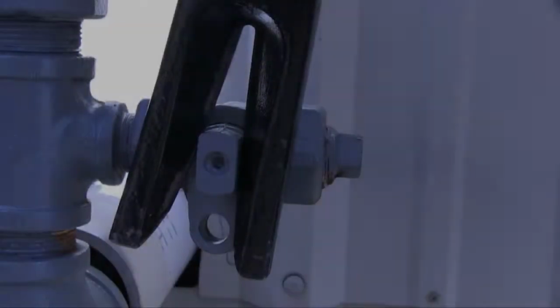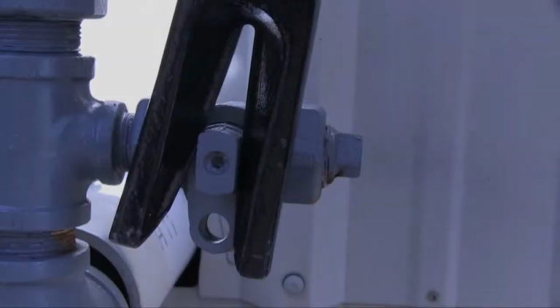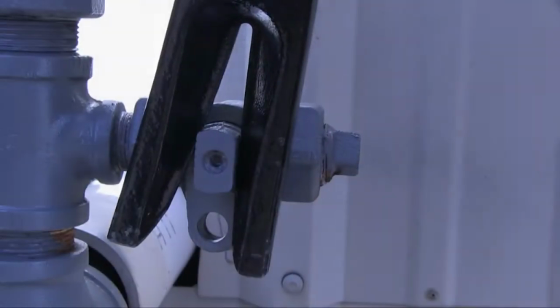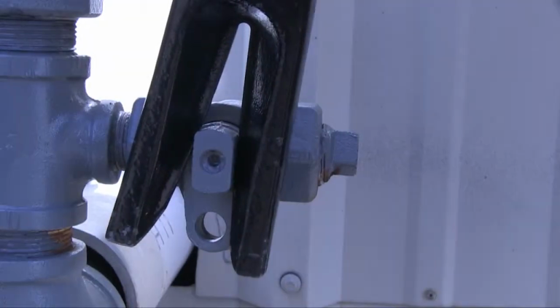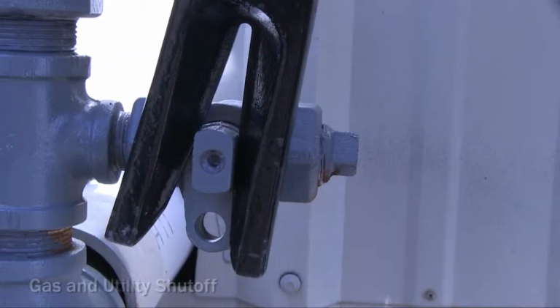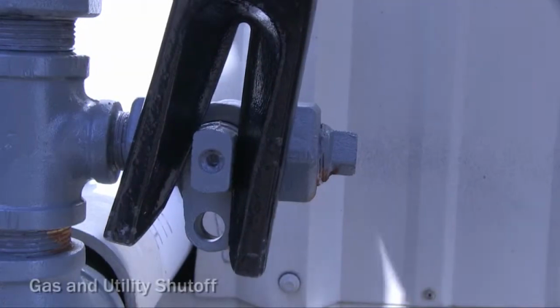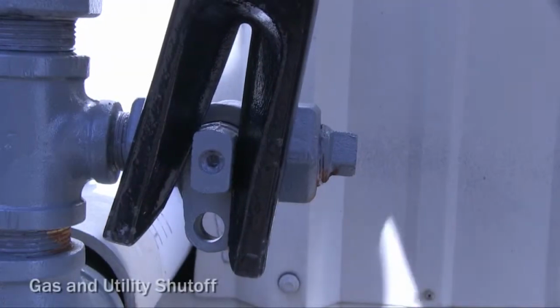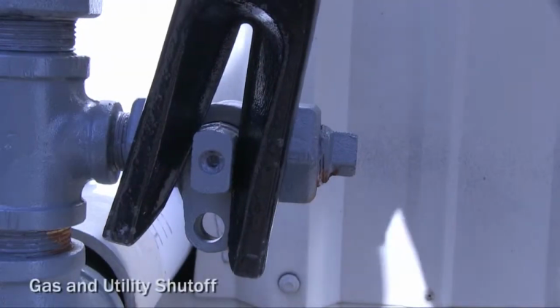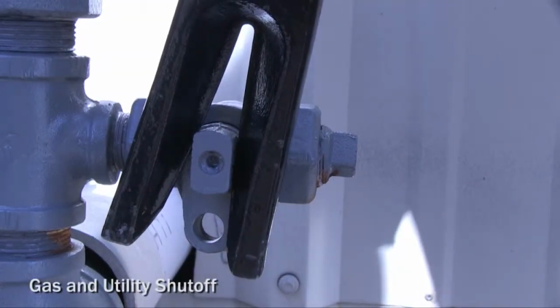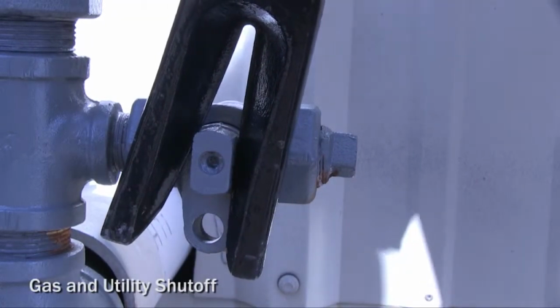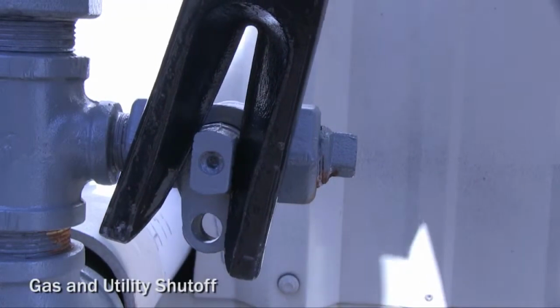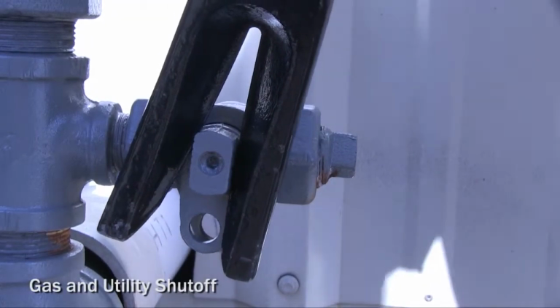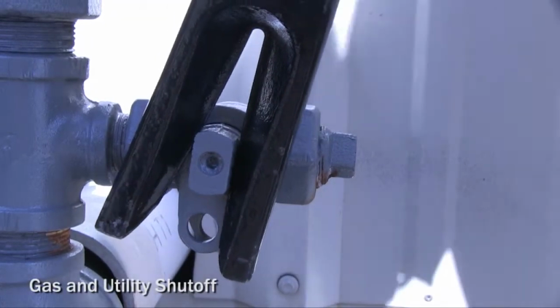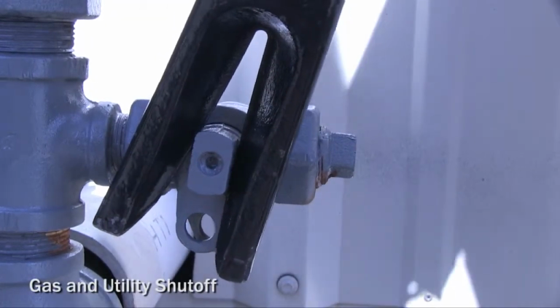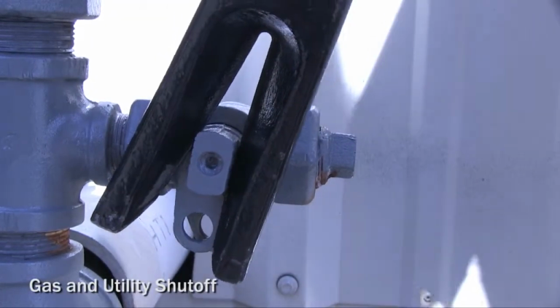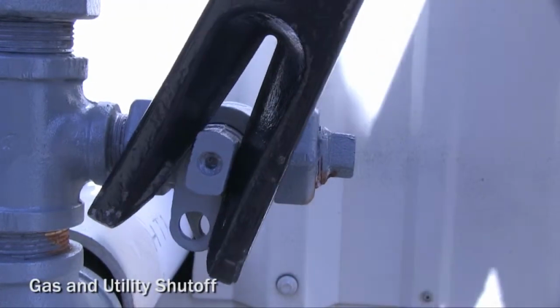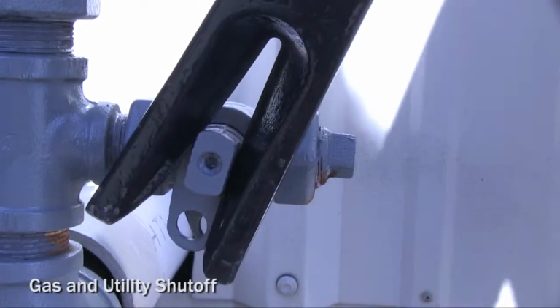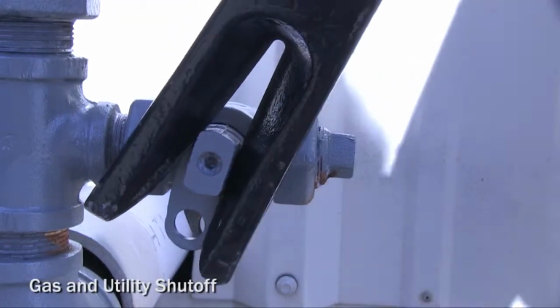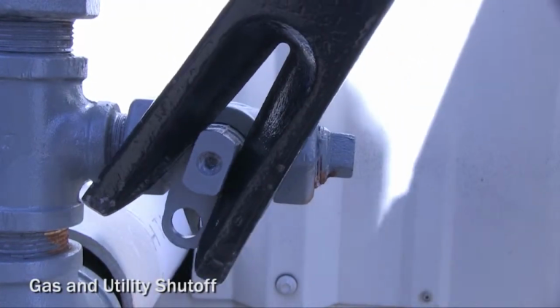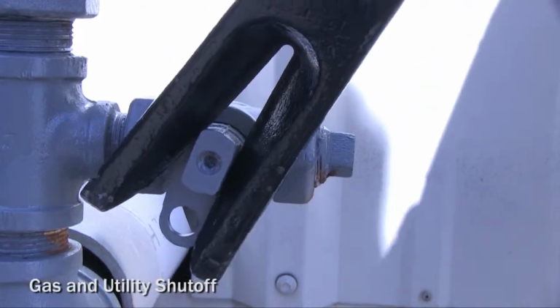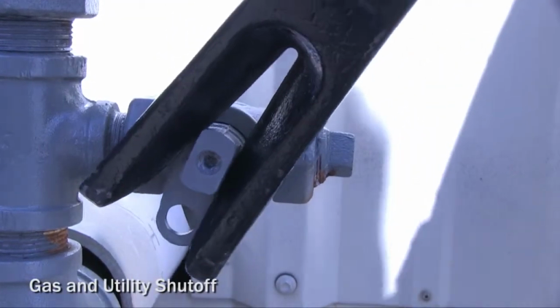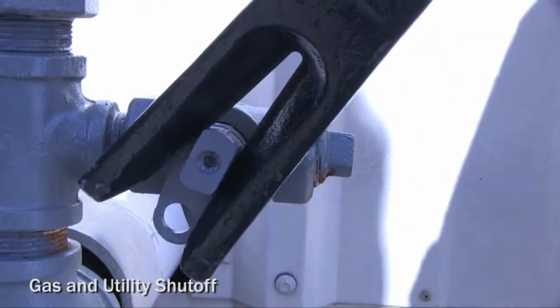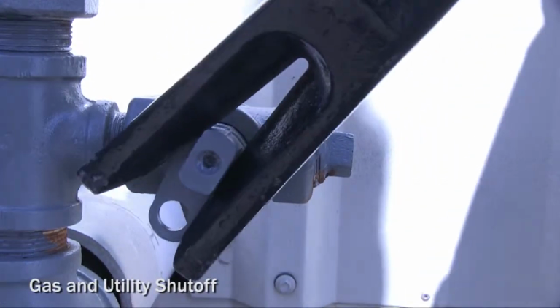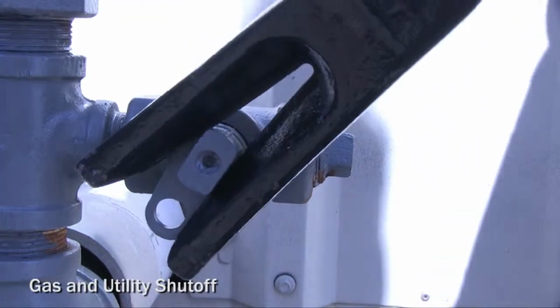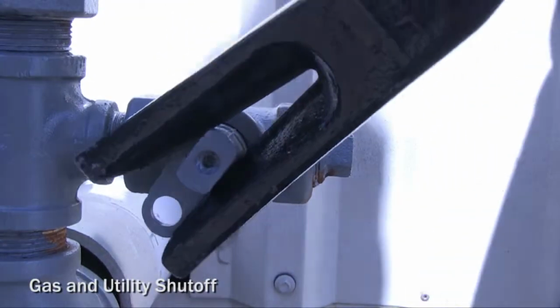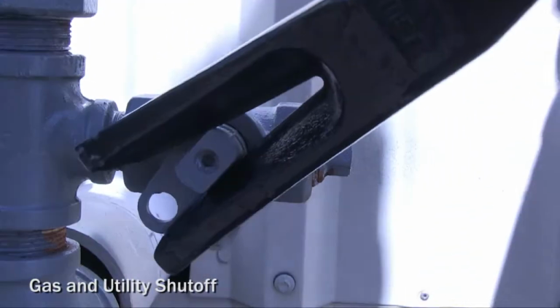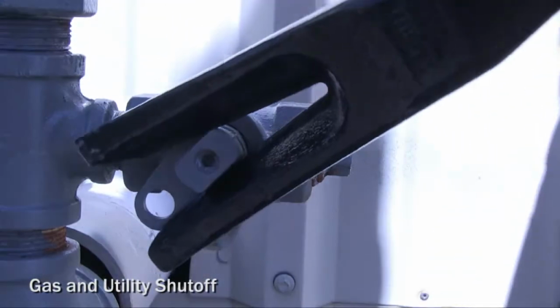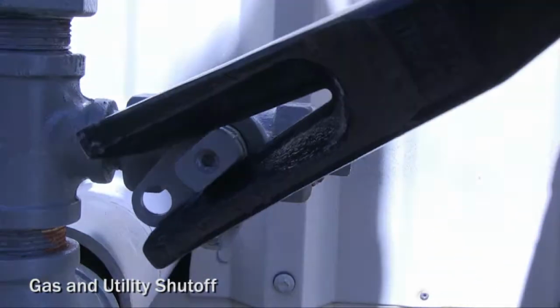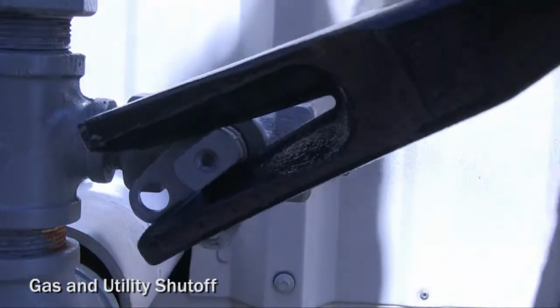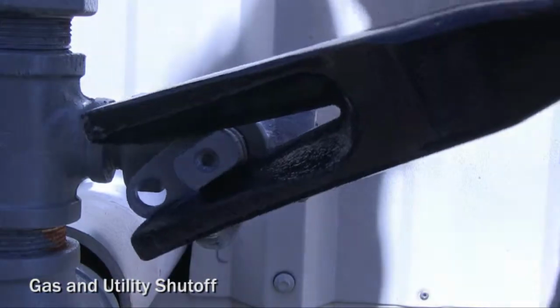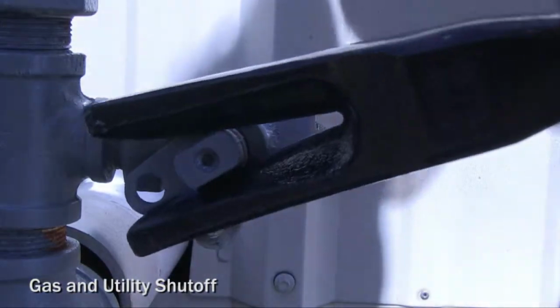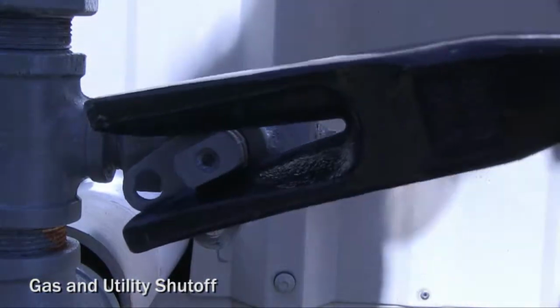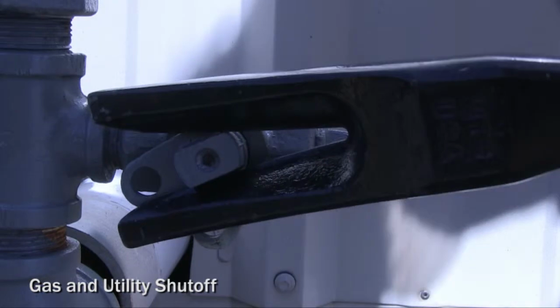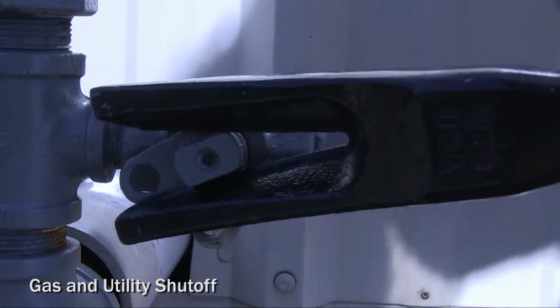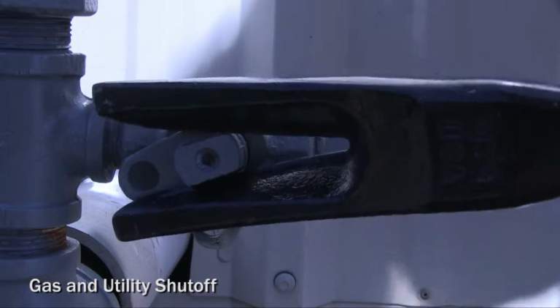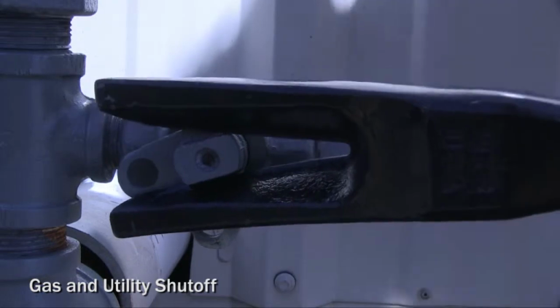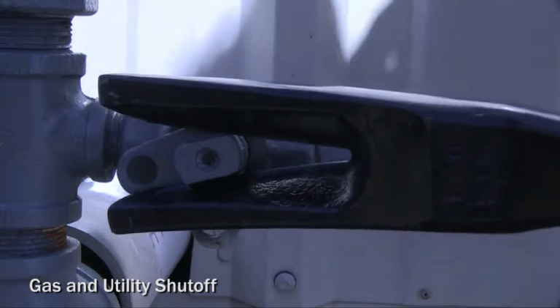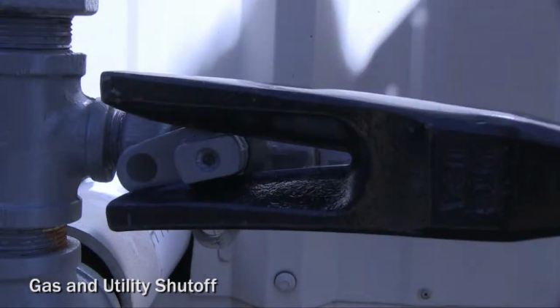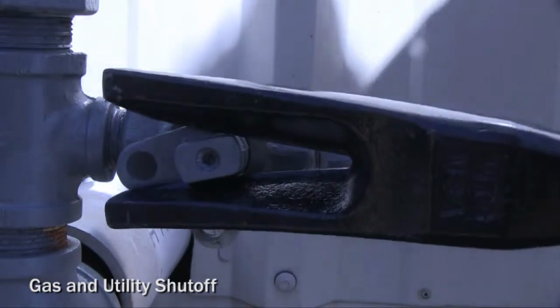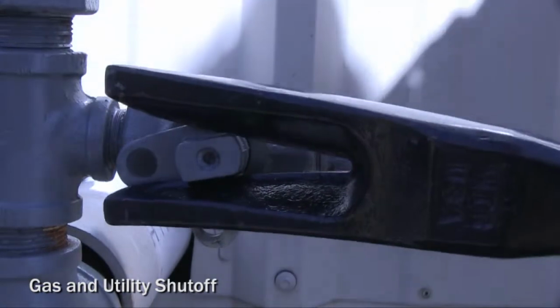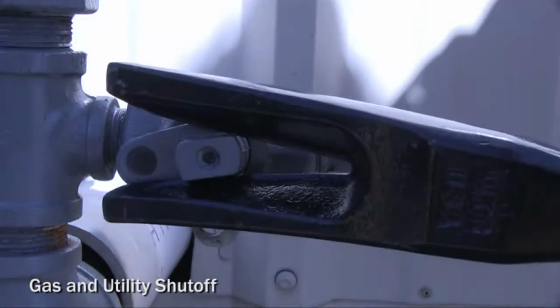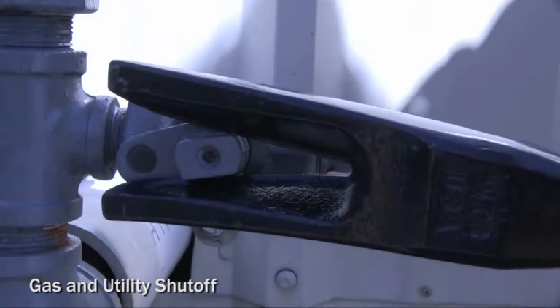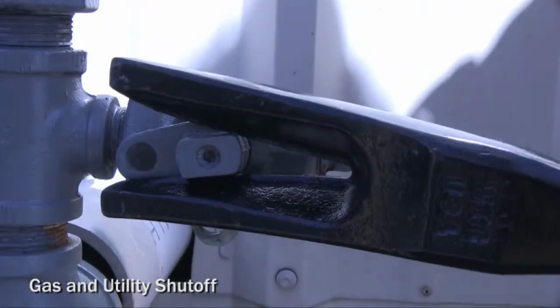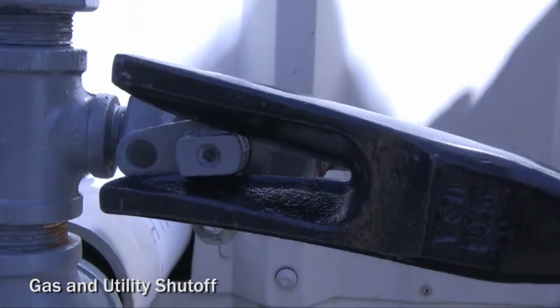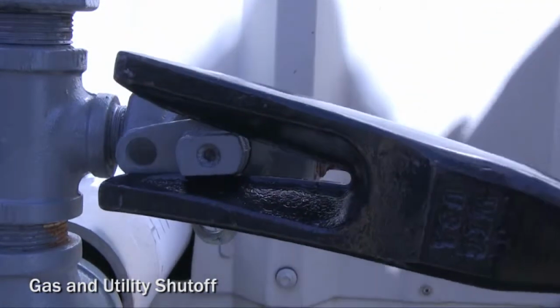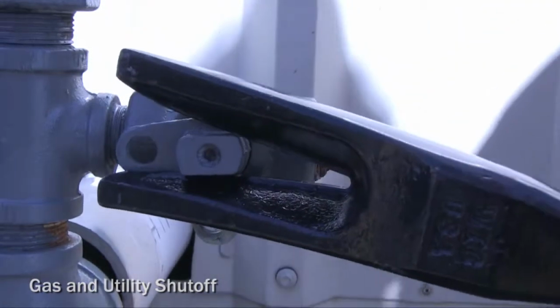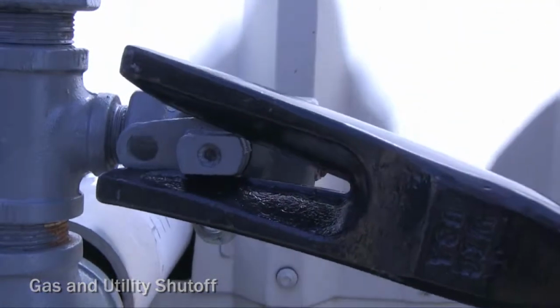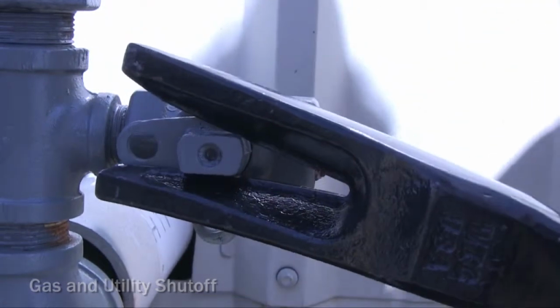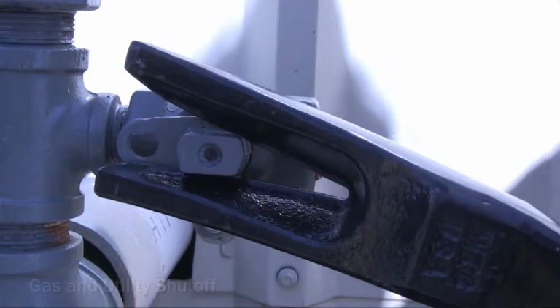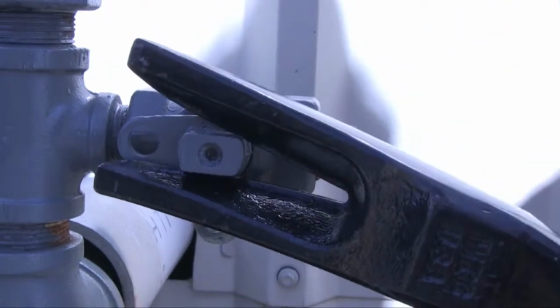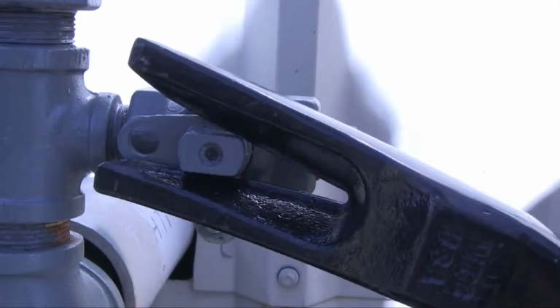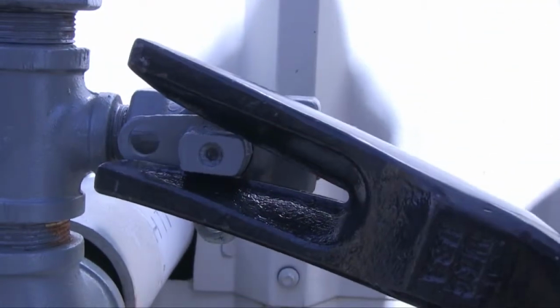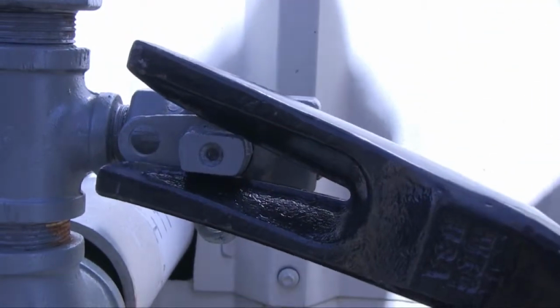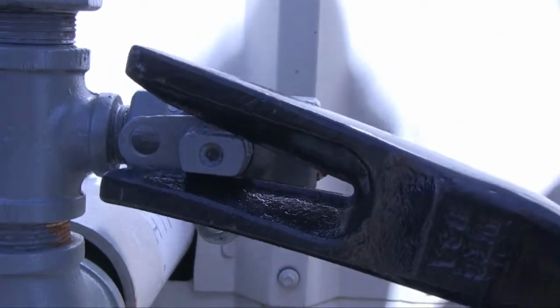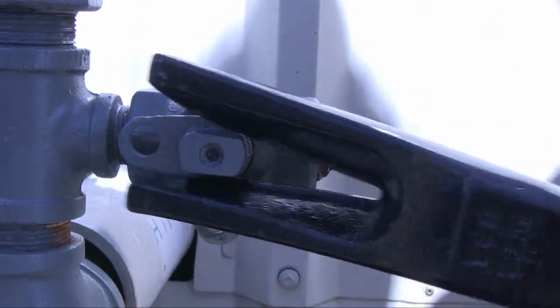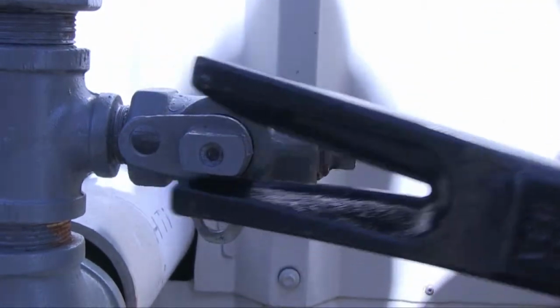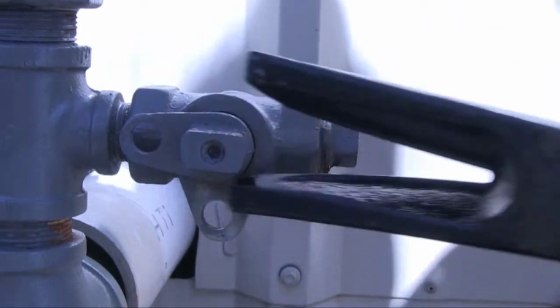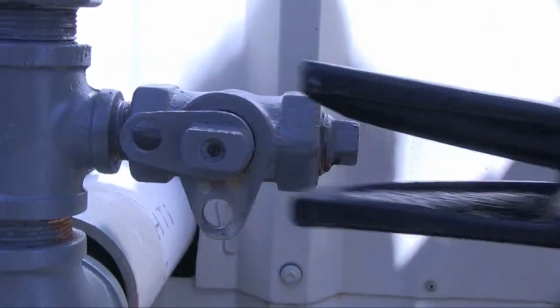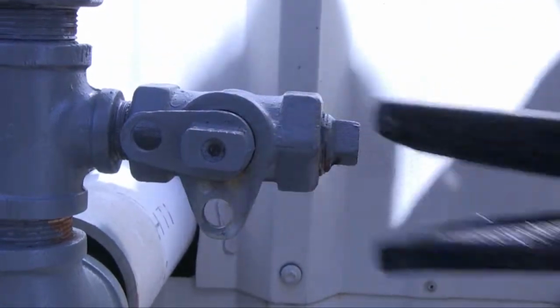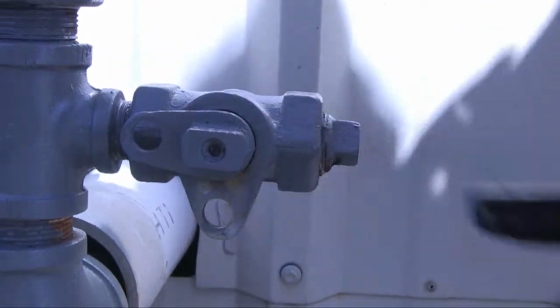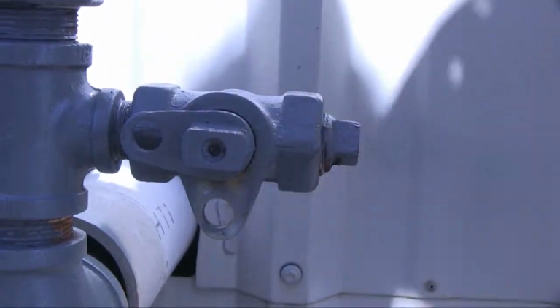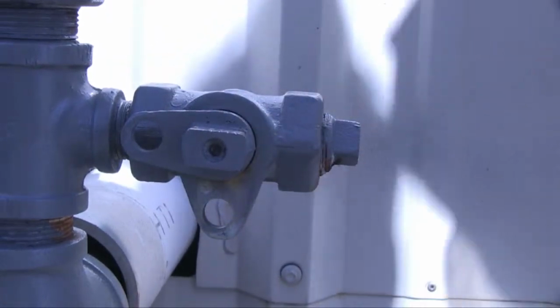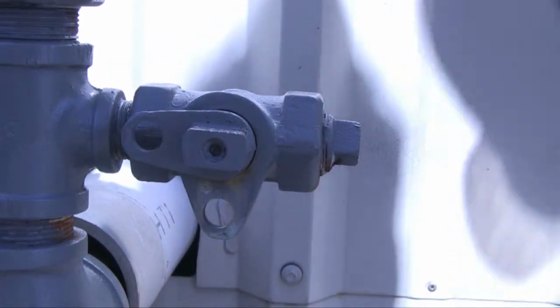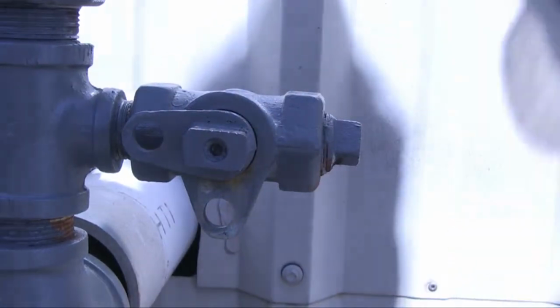The fork end also has an additional benefit to allow you to shut off residential and most commercial gas shutoffs as well.